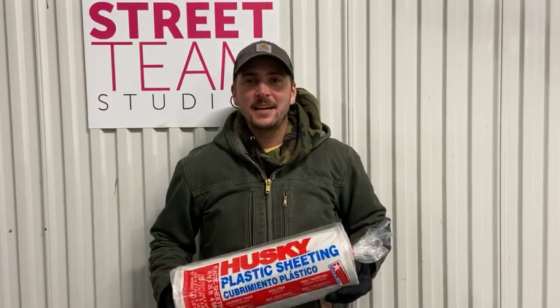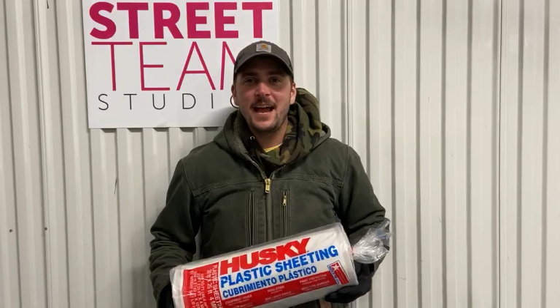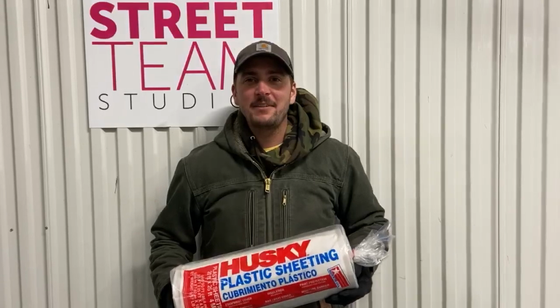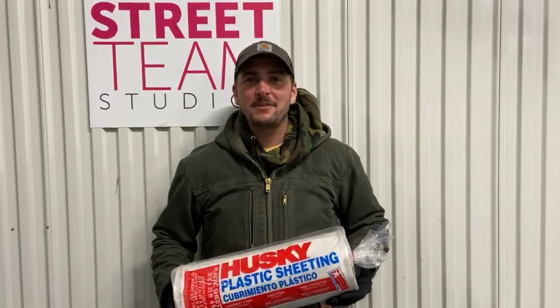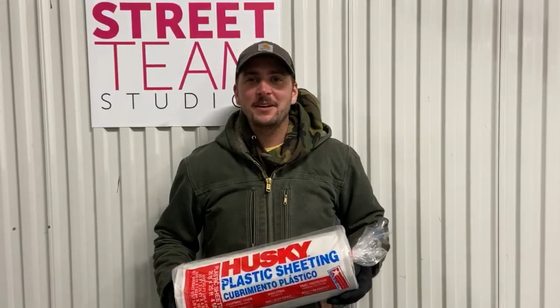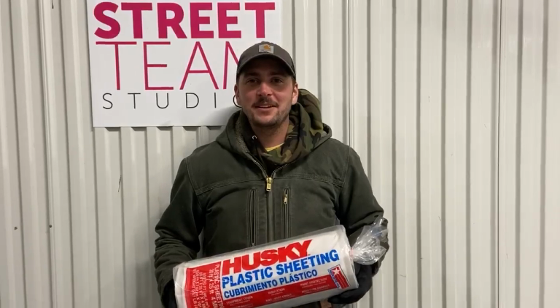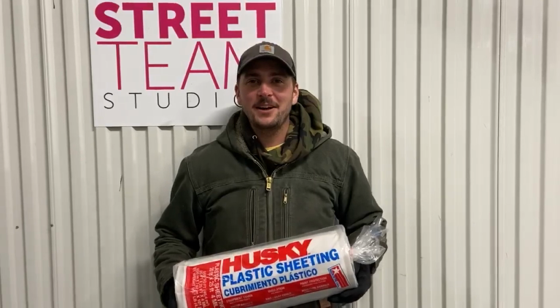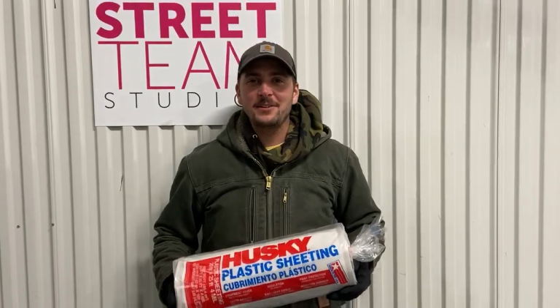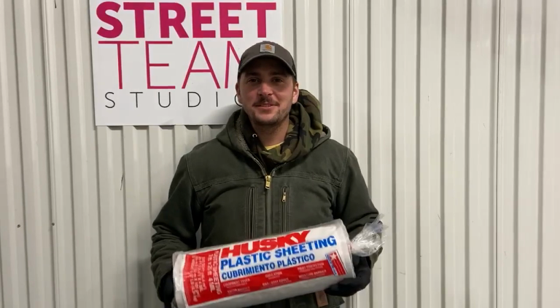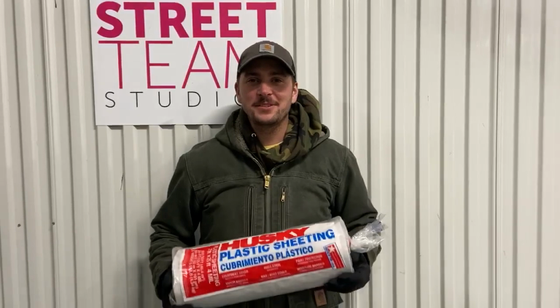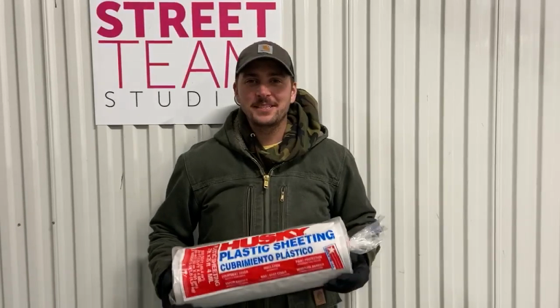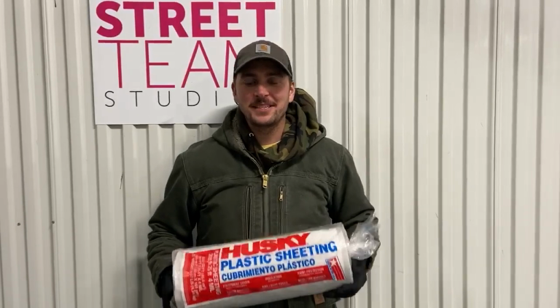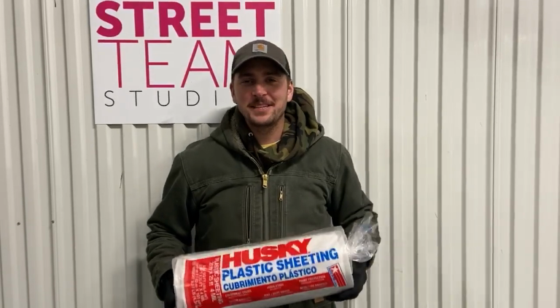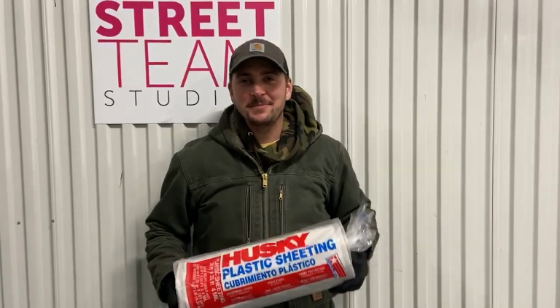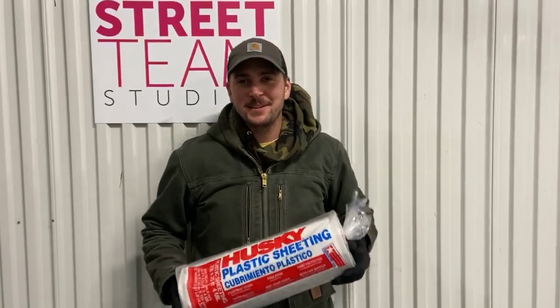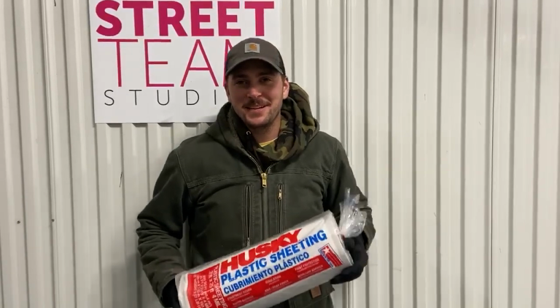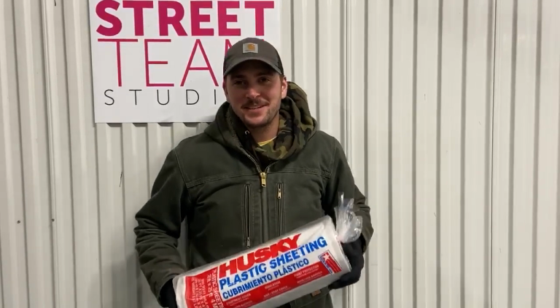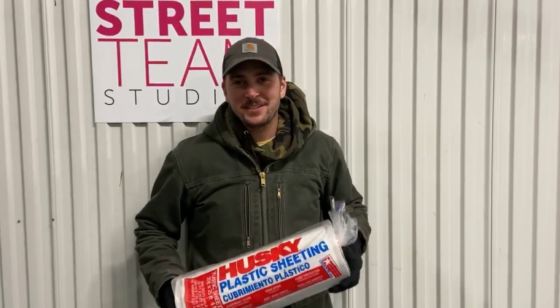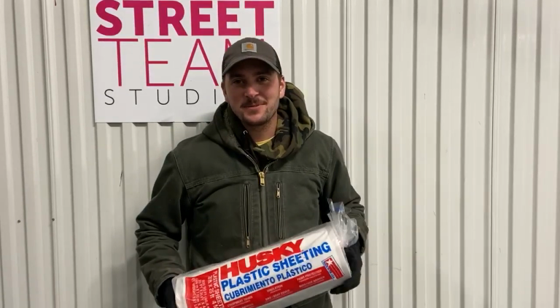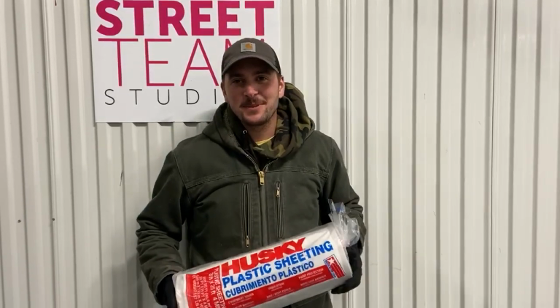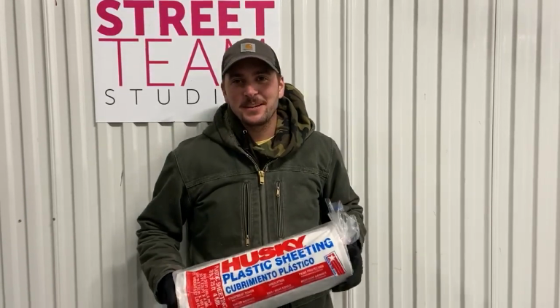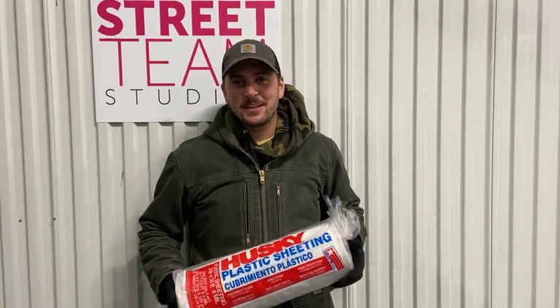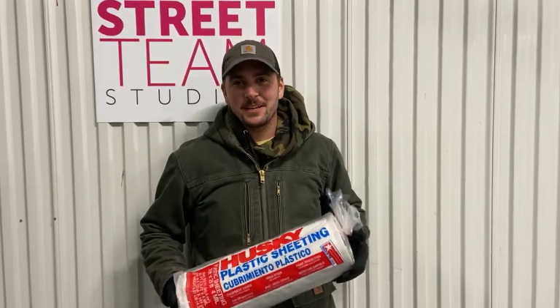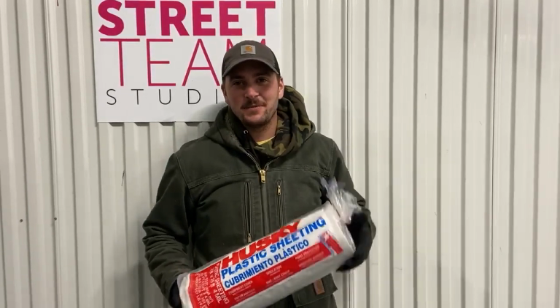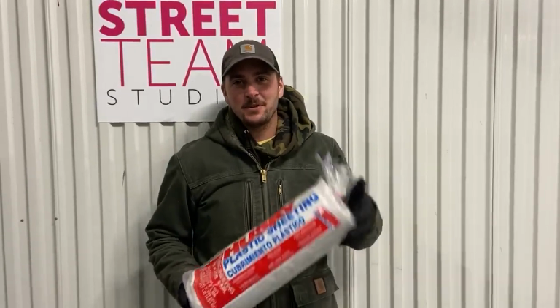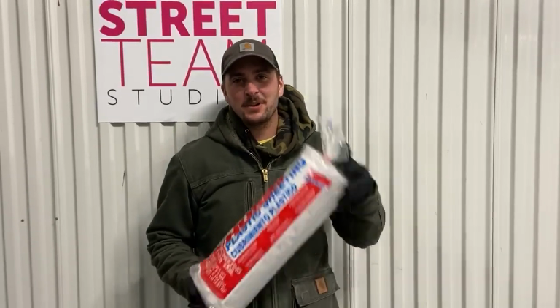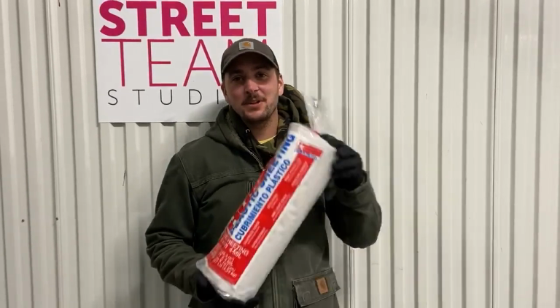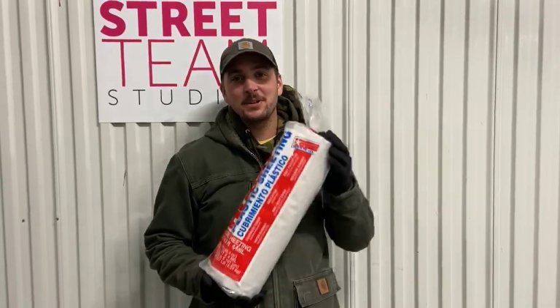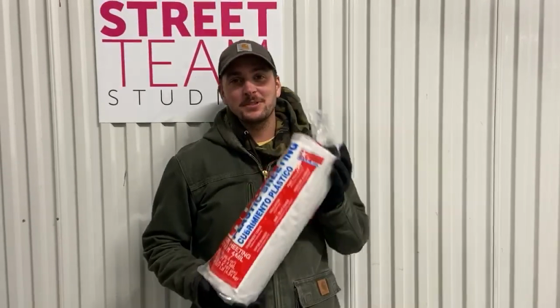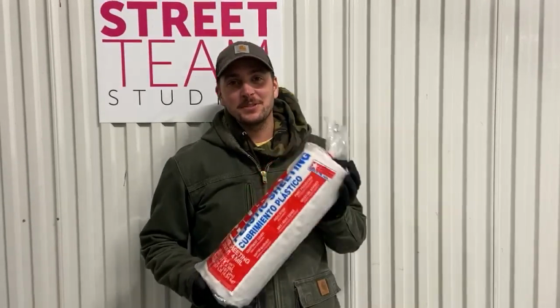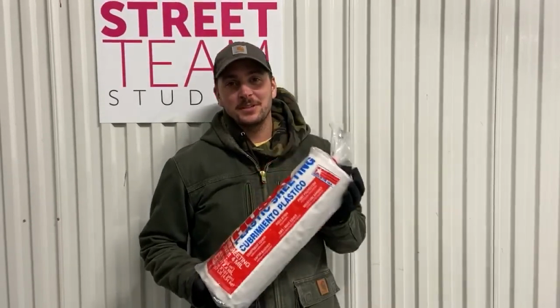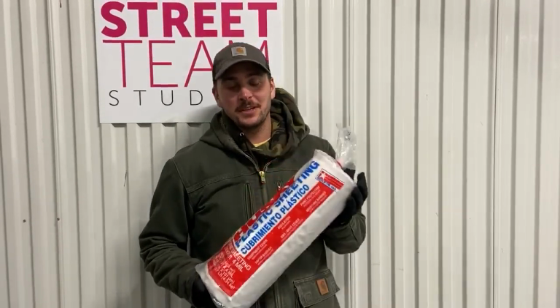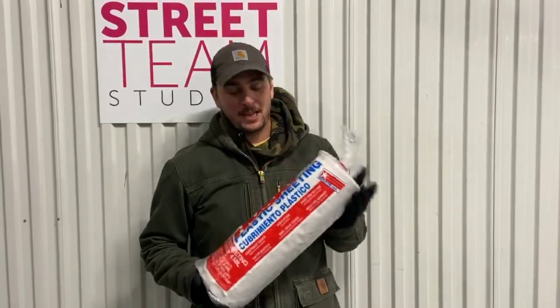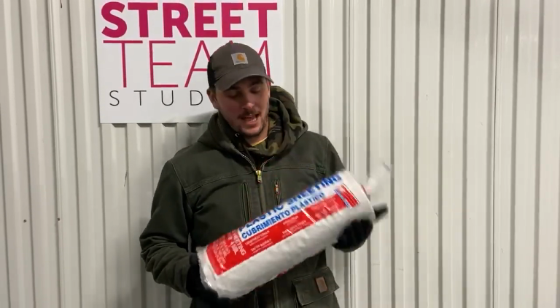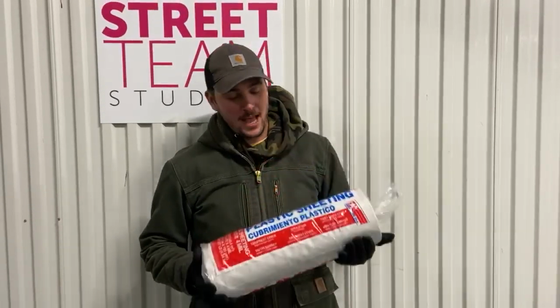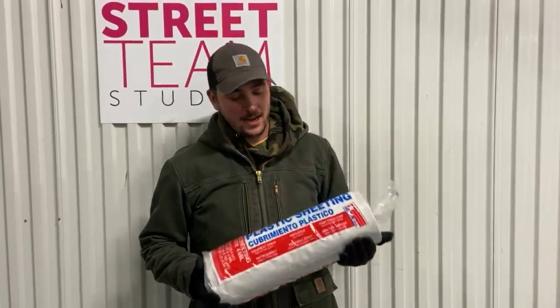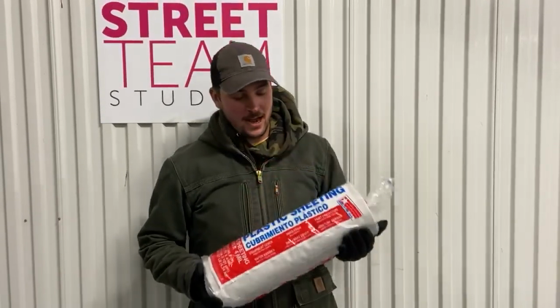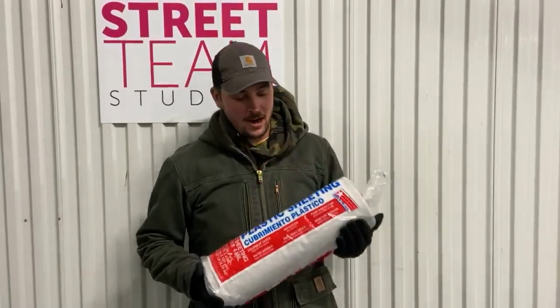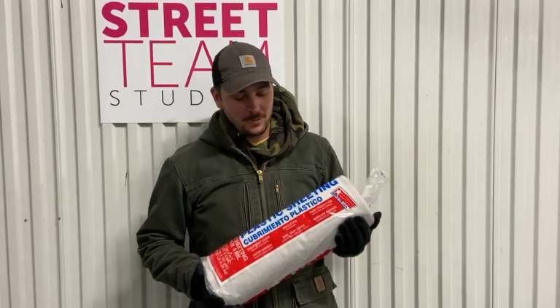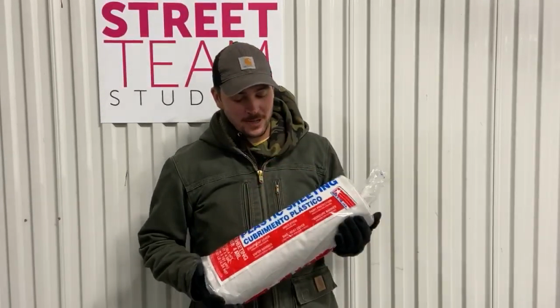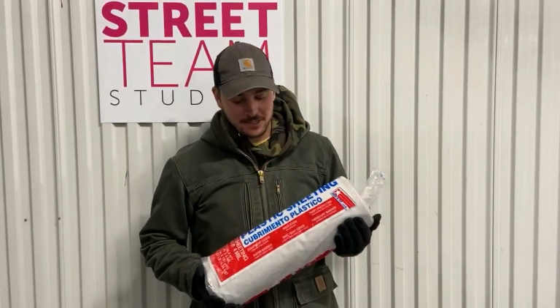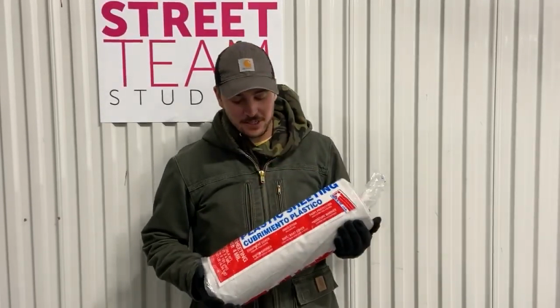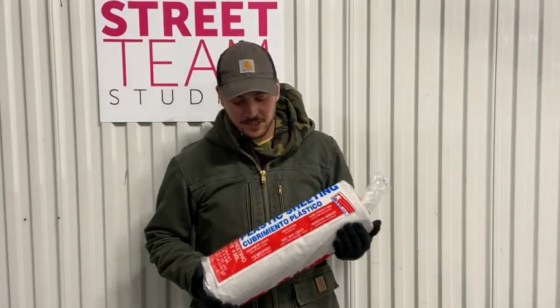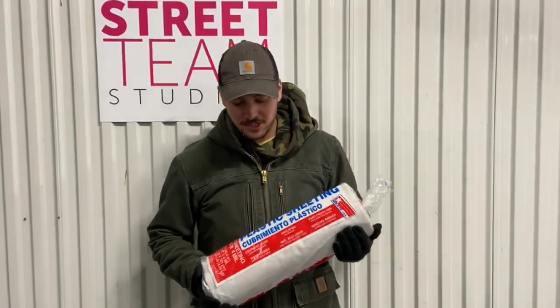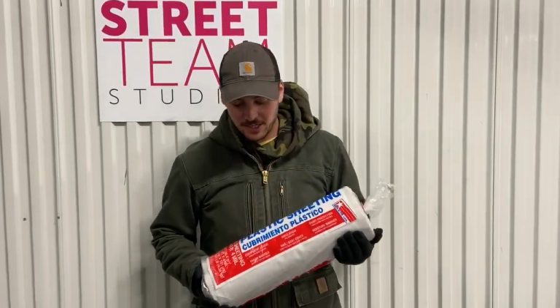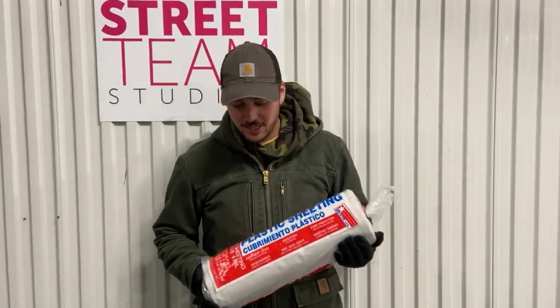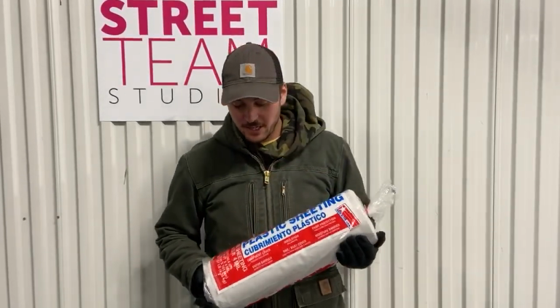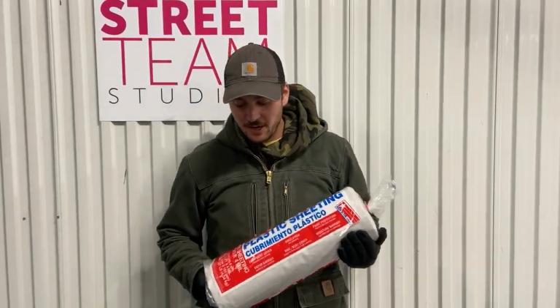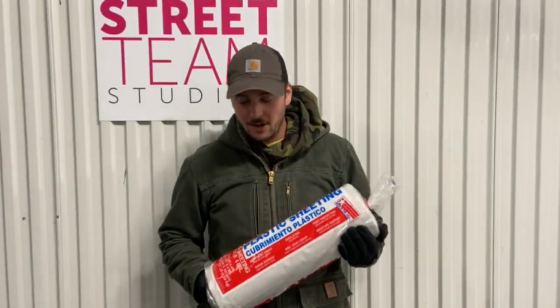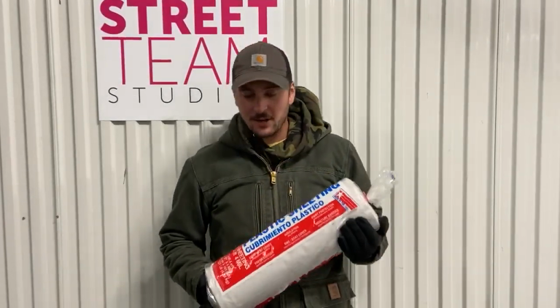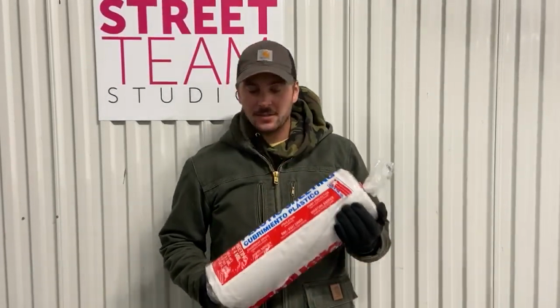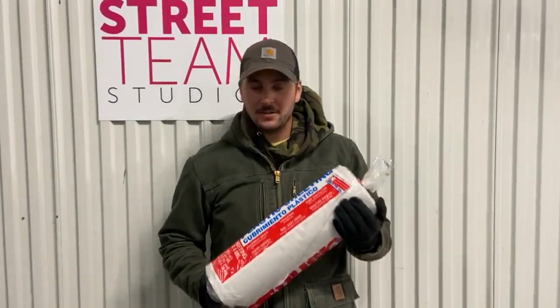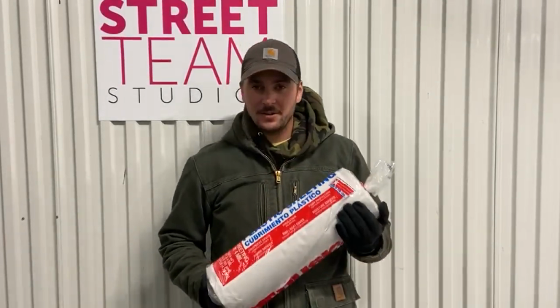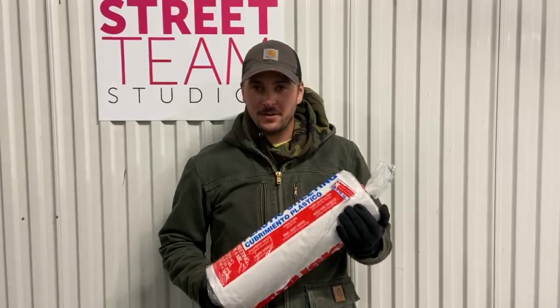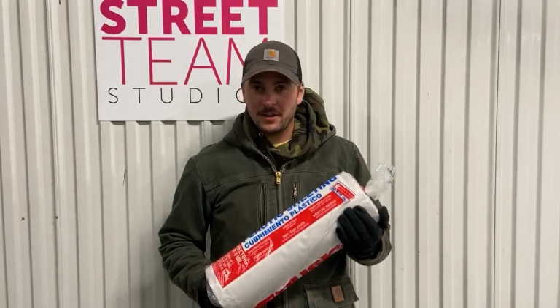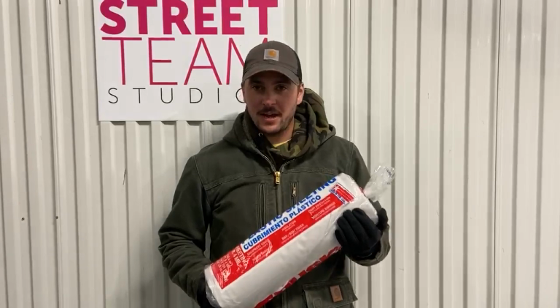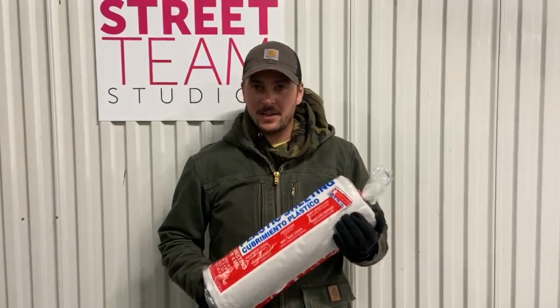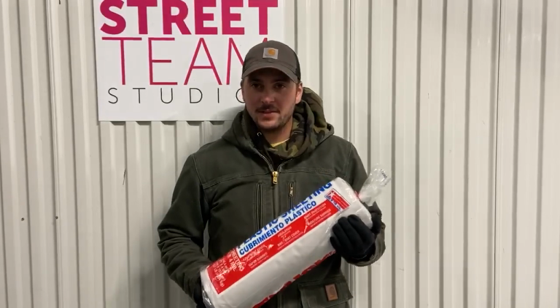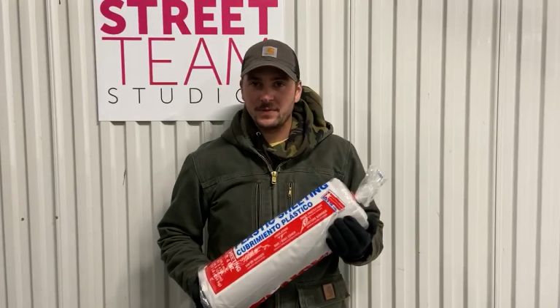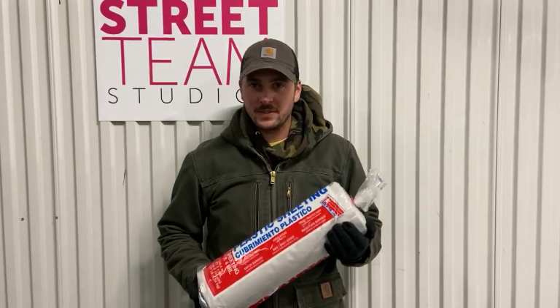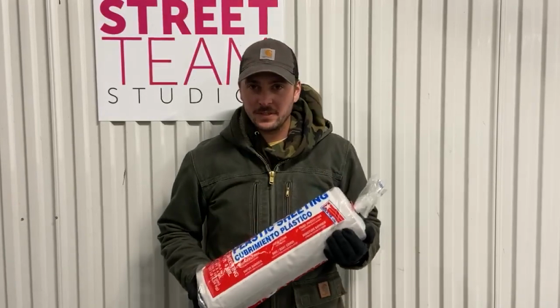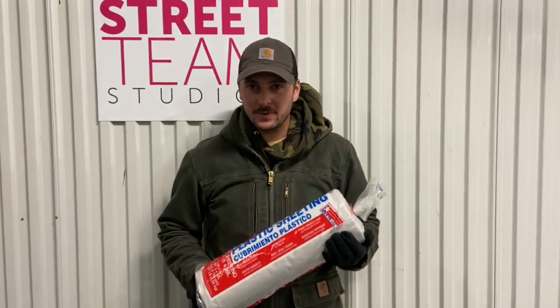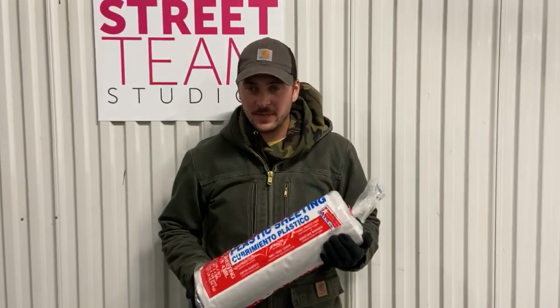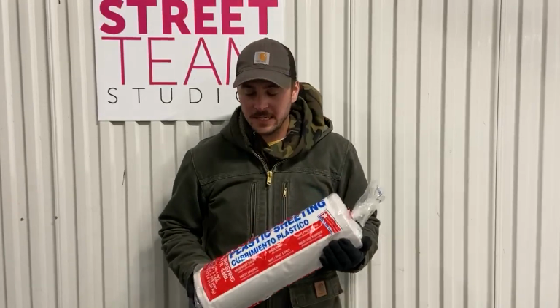Hi everyone, Colin with Shruti. Just wanted to give you a closer look at our plastics sheeting, also known as Vizqueen.